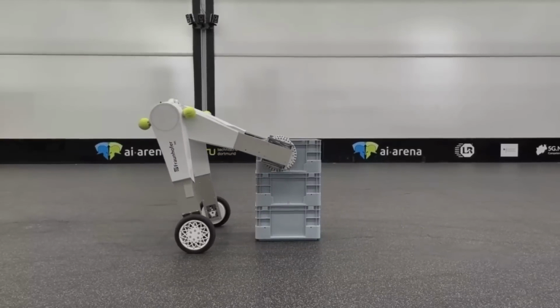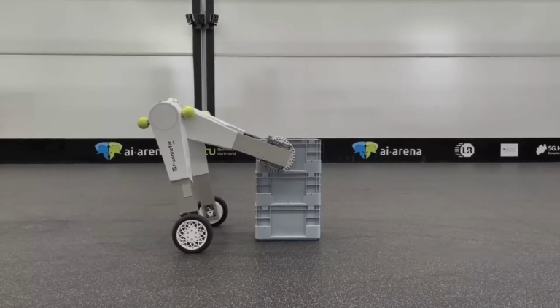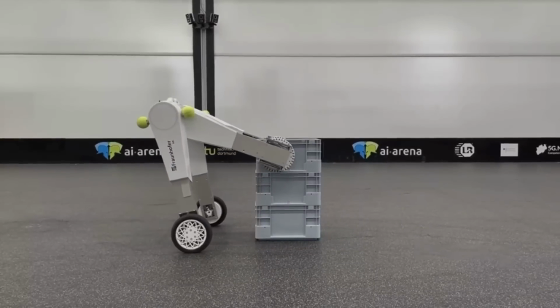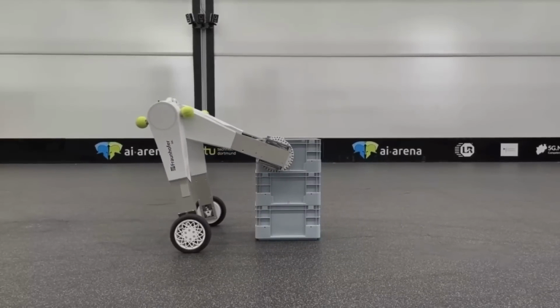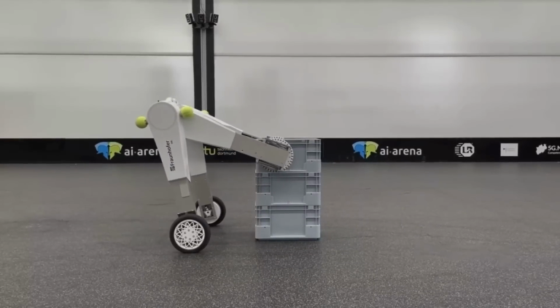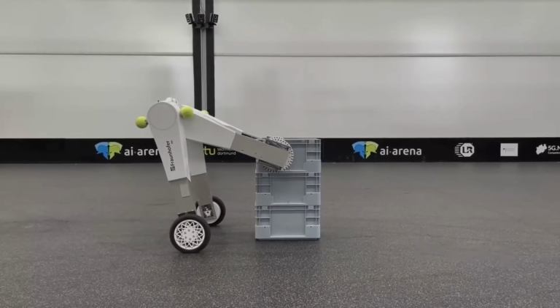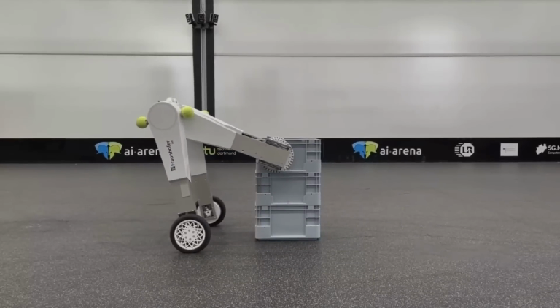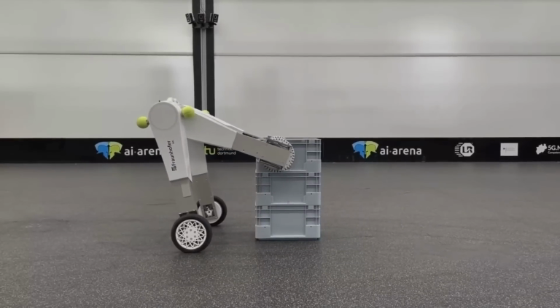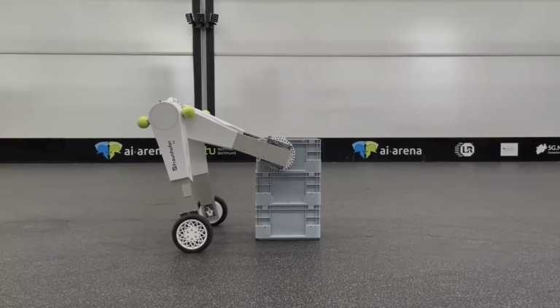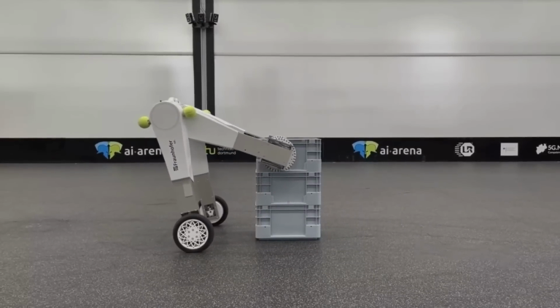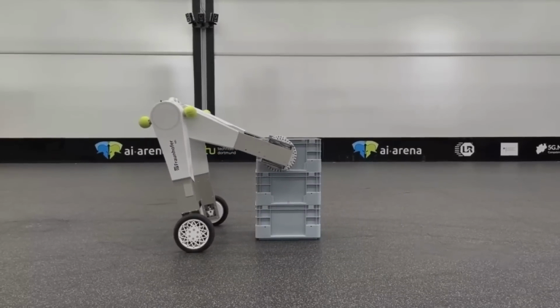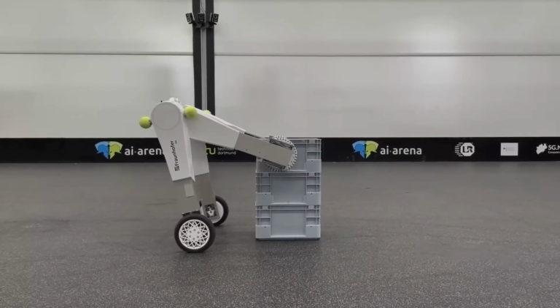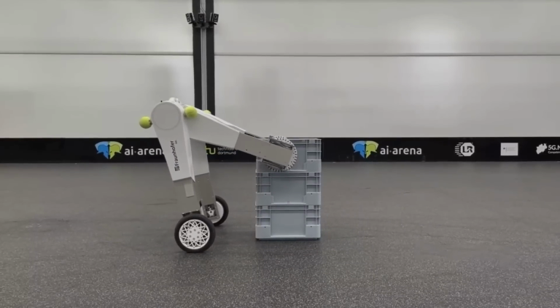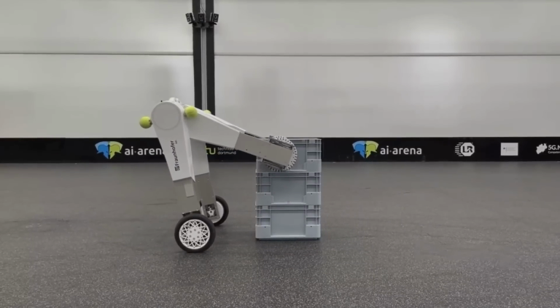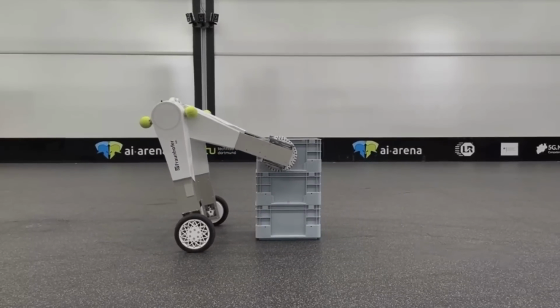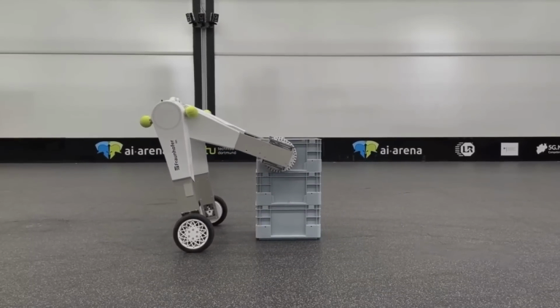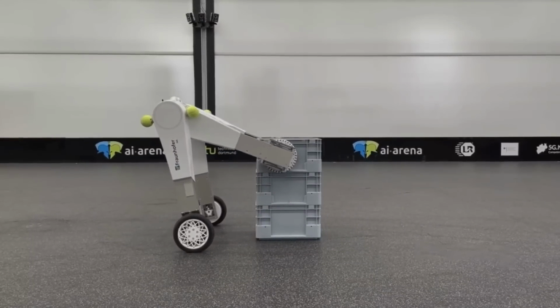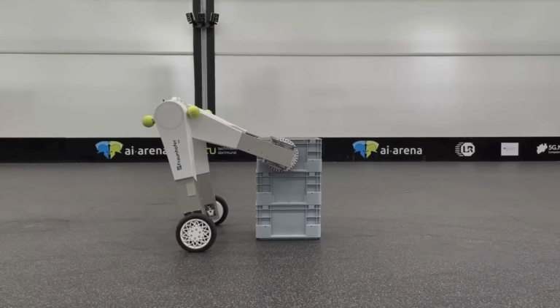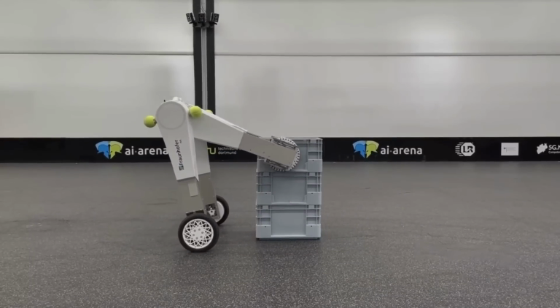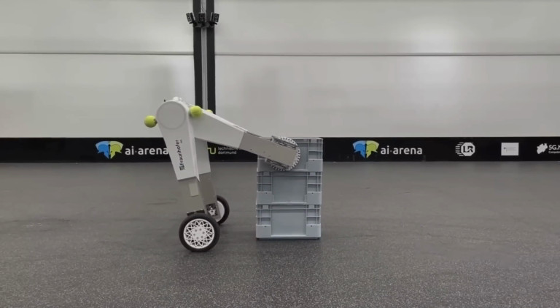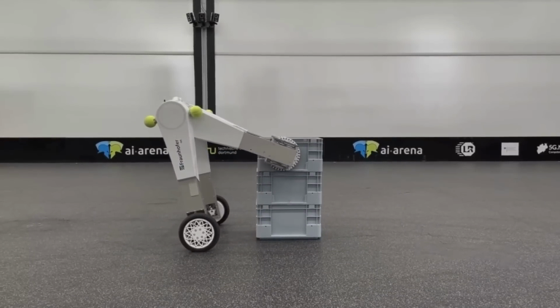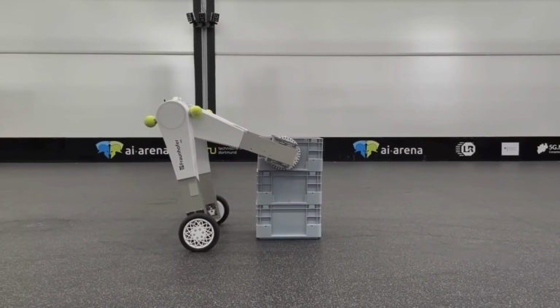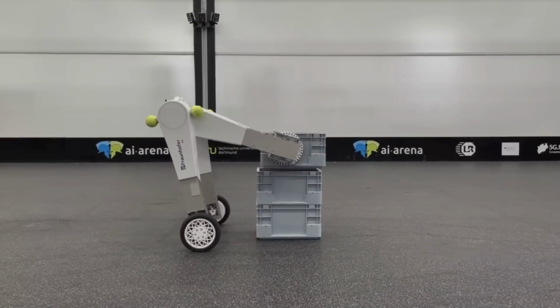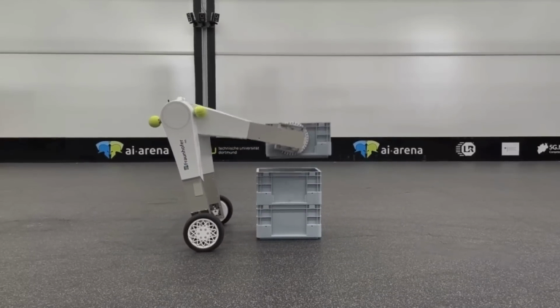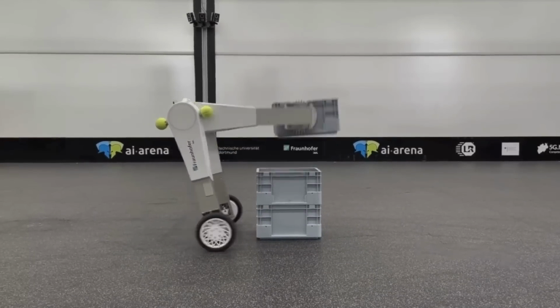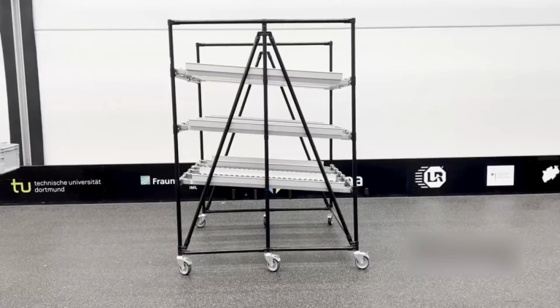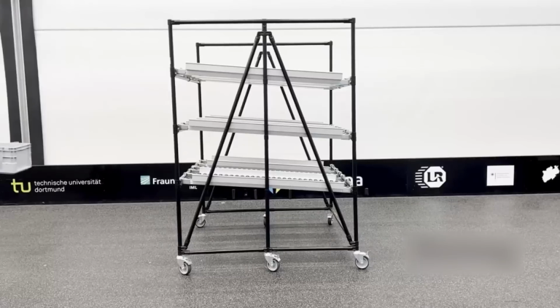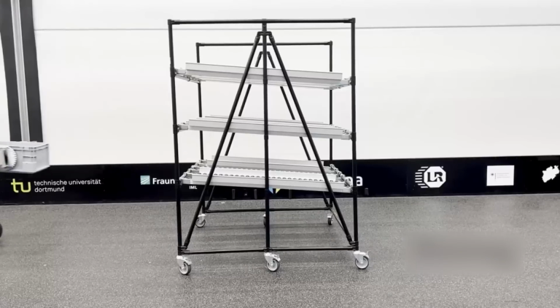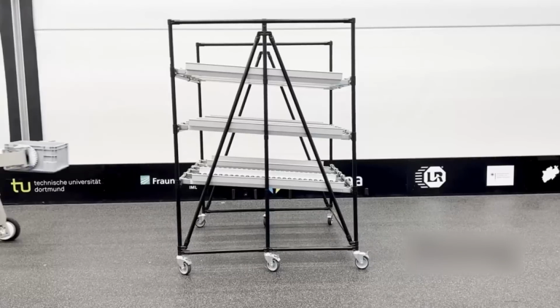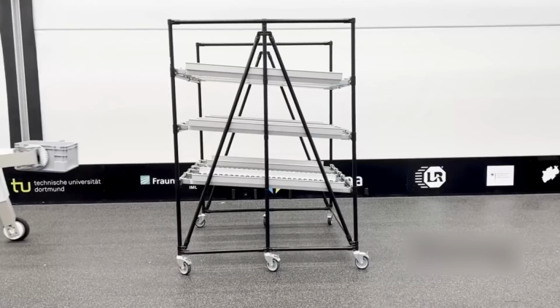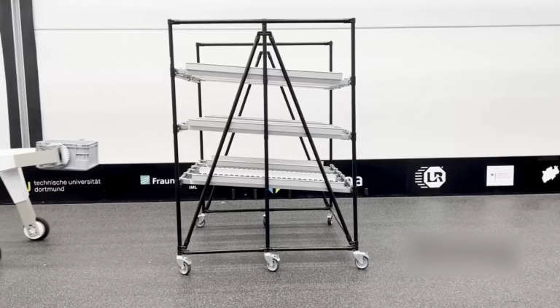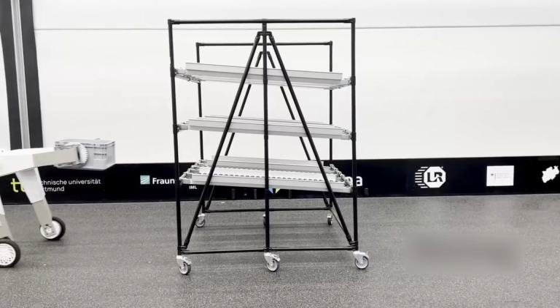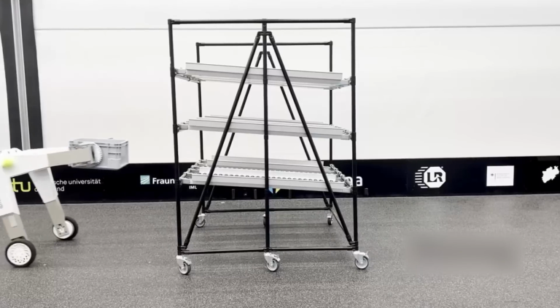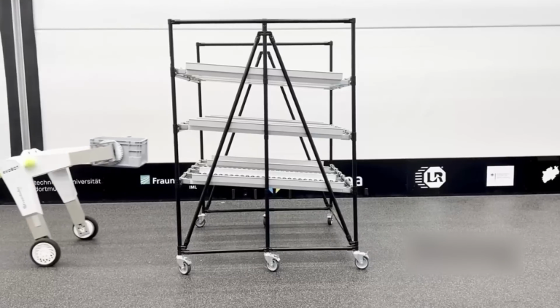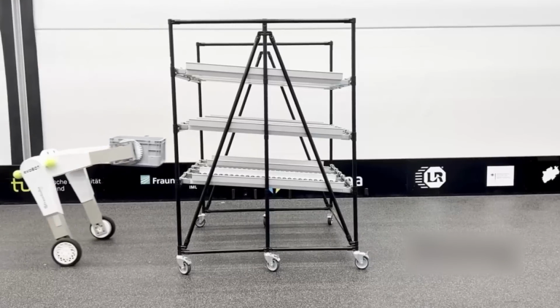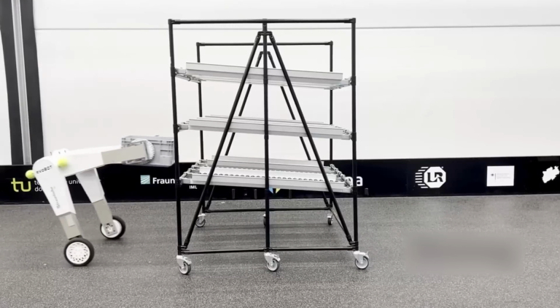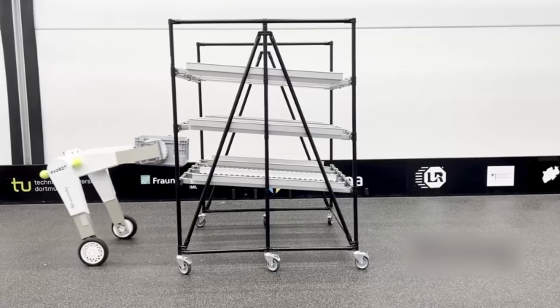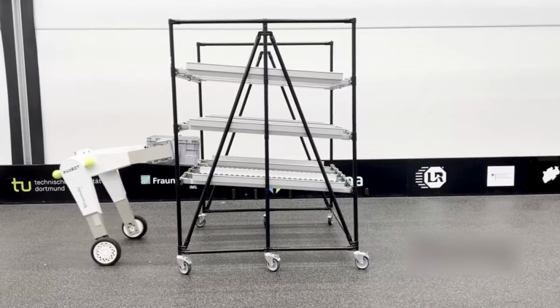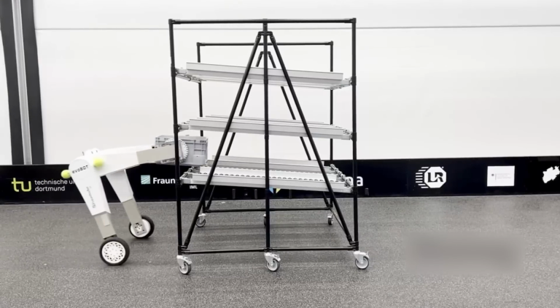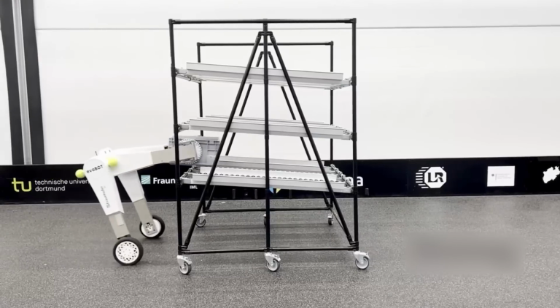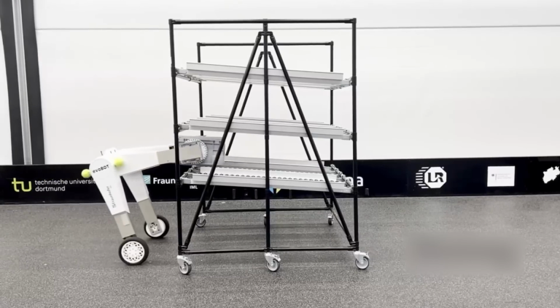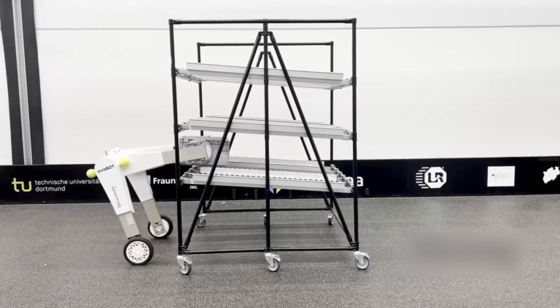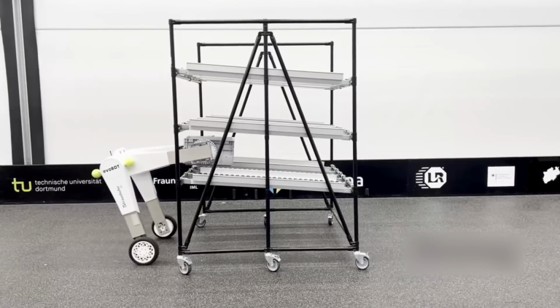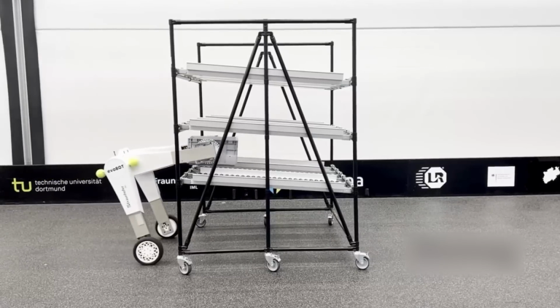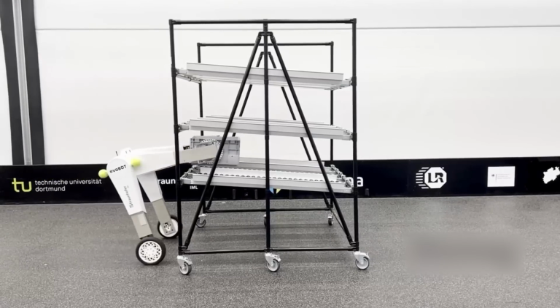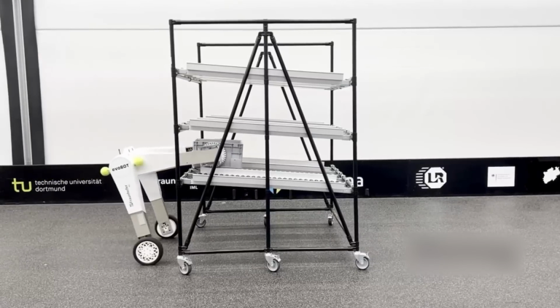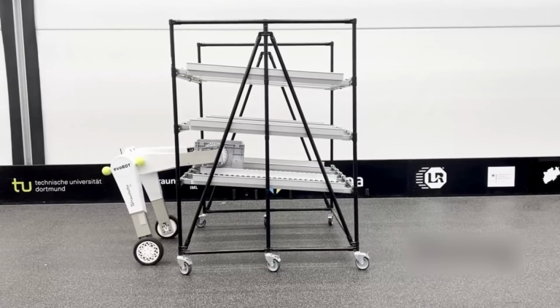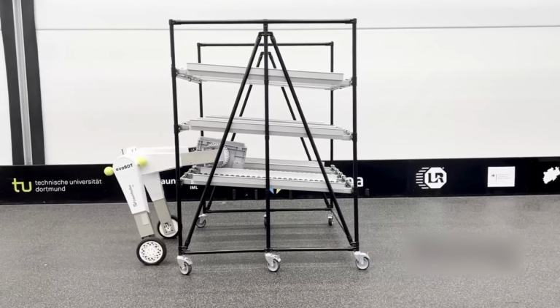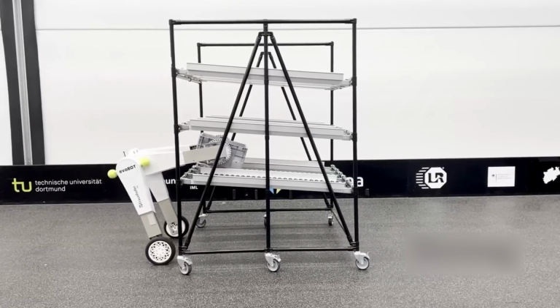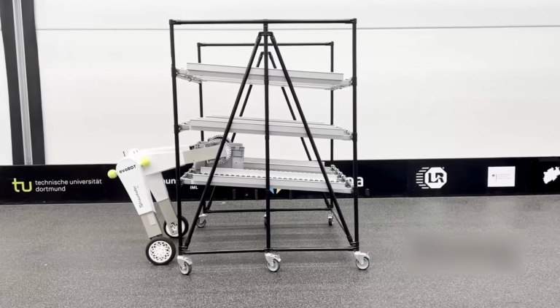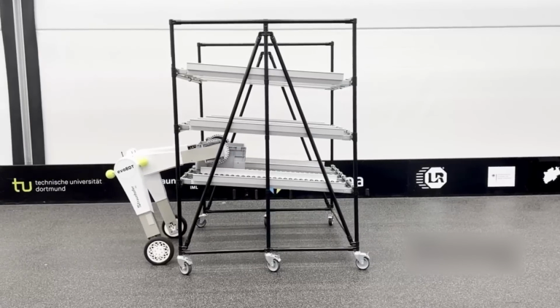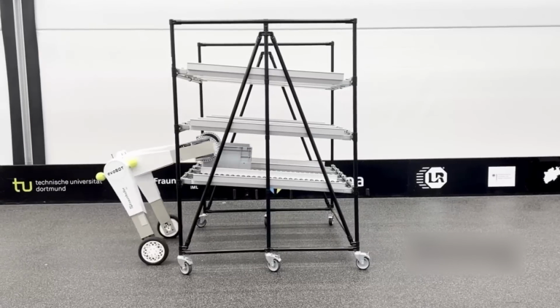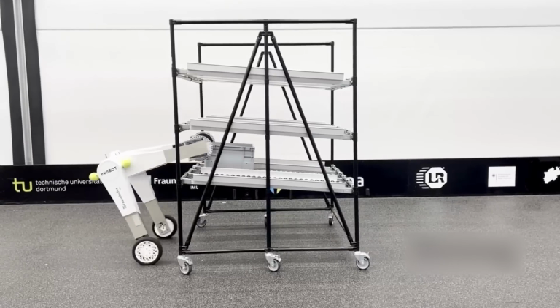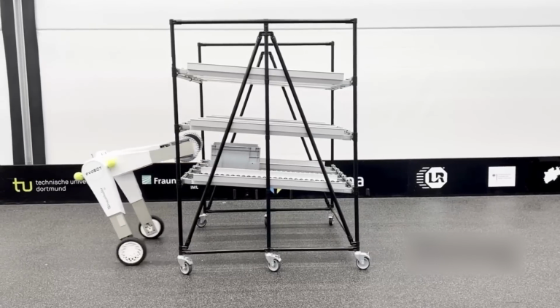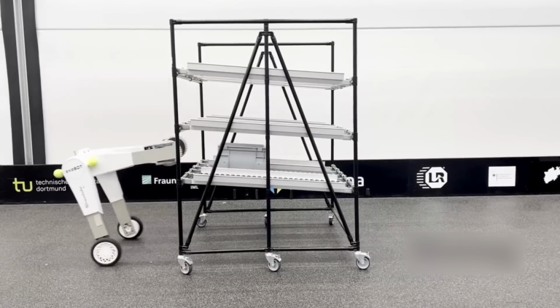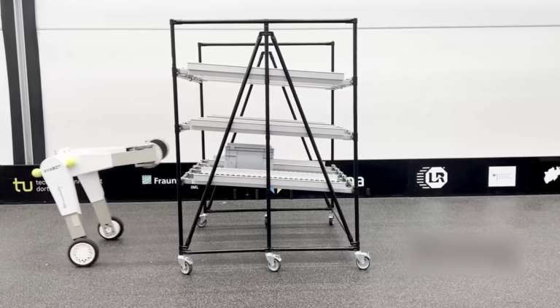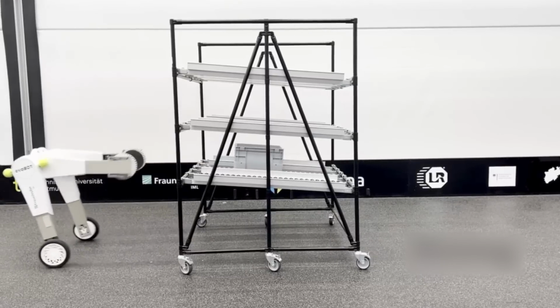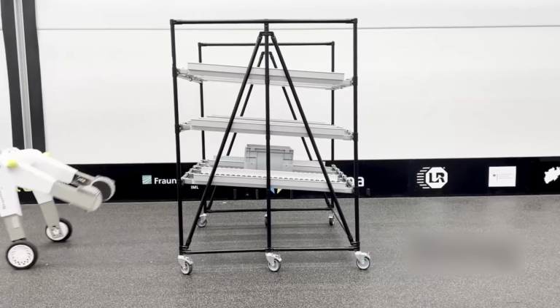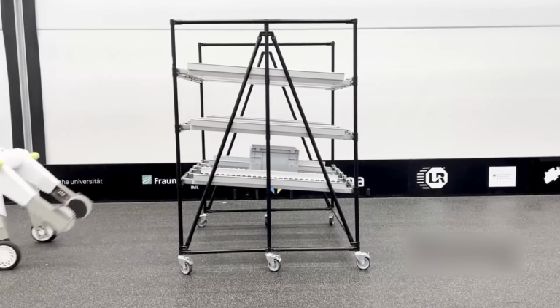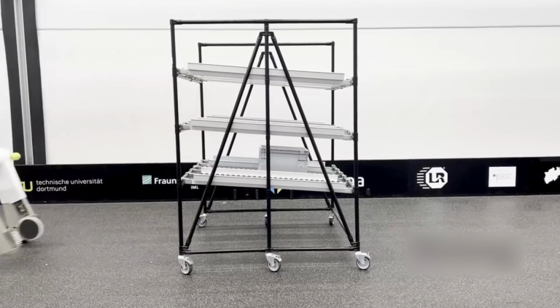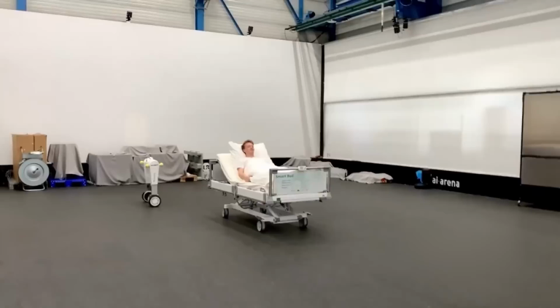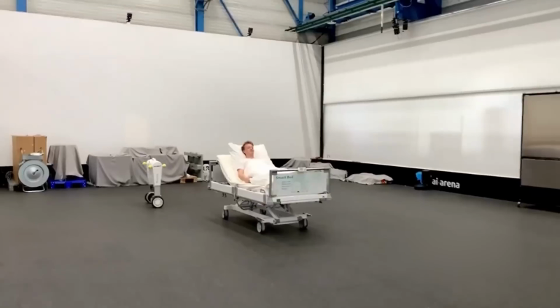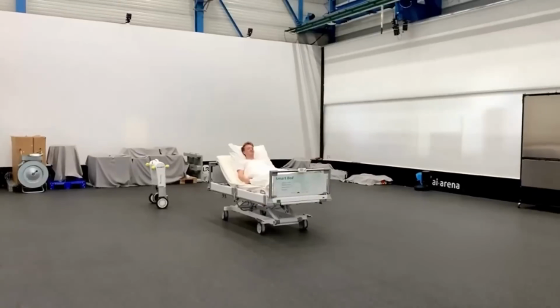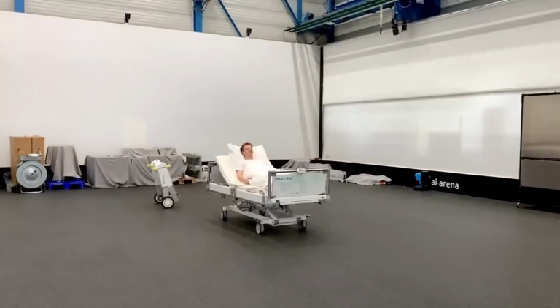Why strain yourself when you can use a robot to do any job? This robot can carry boxes and even transport its owner, if necessary.